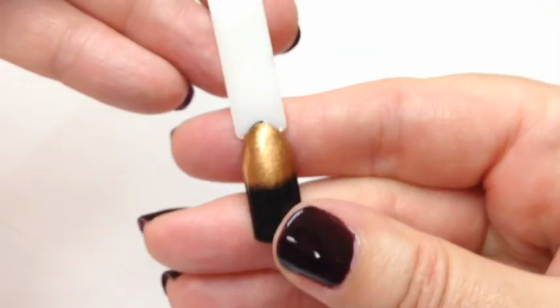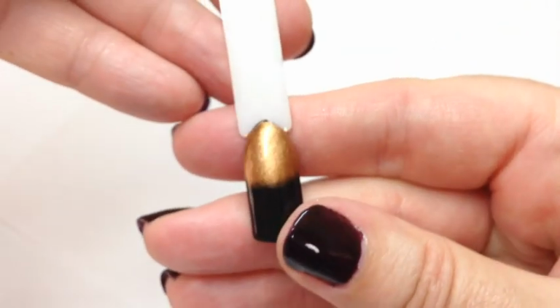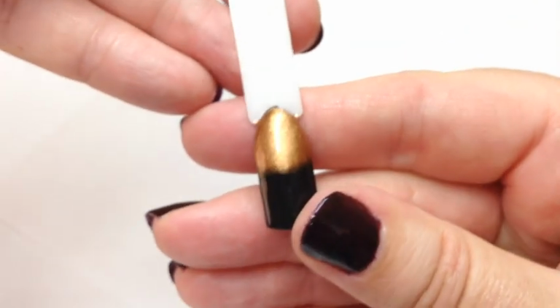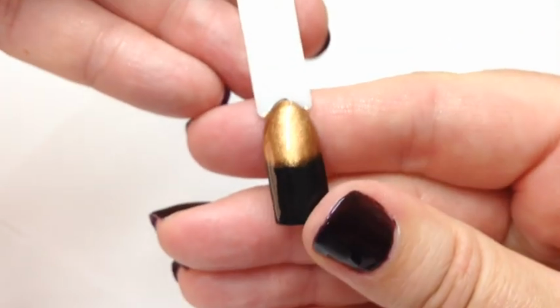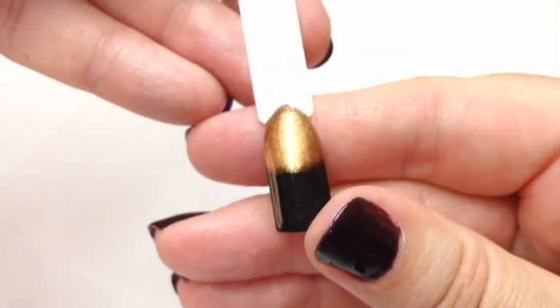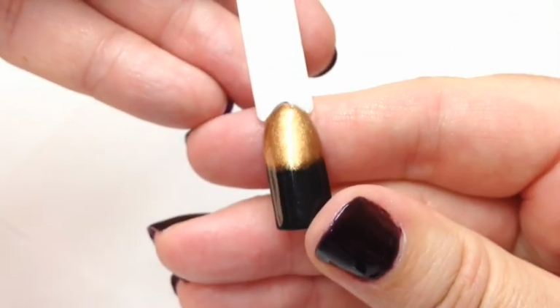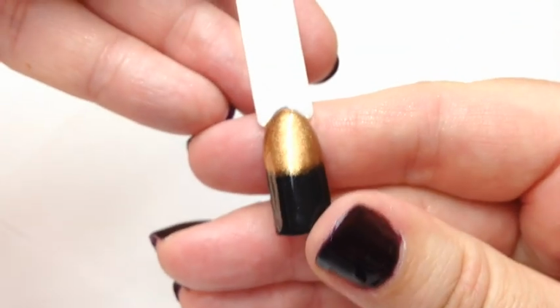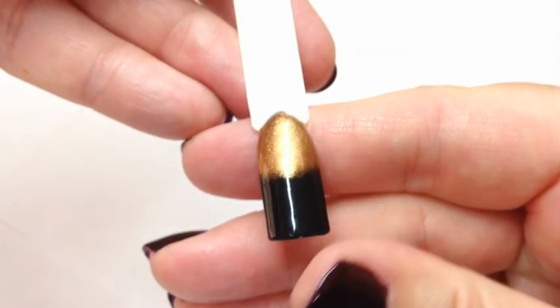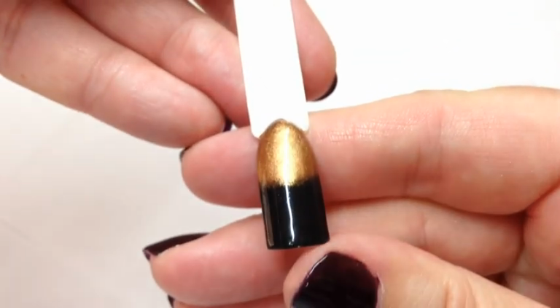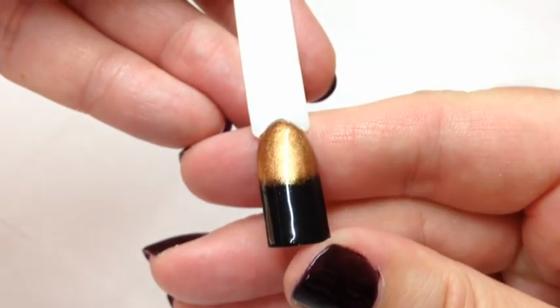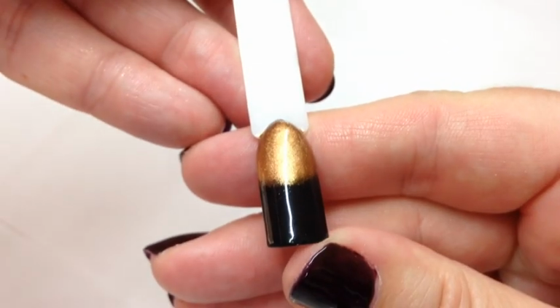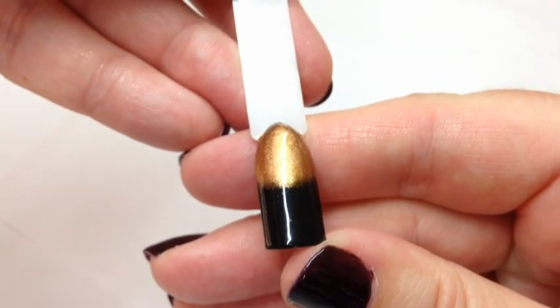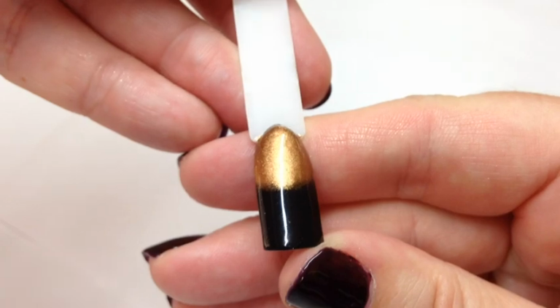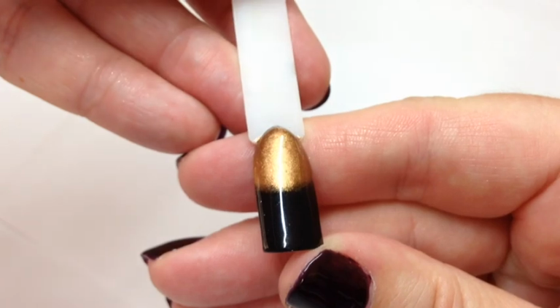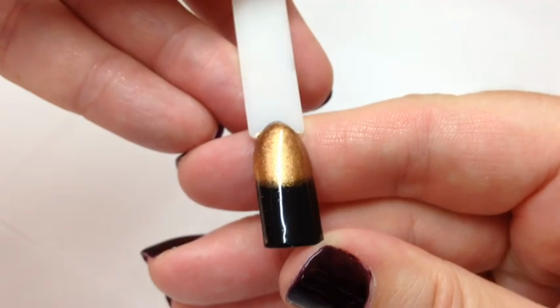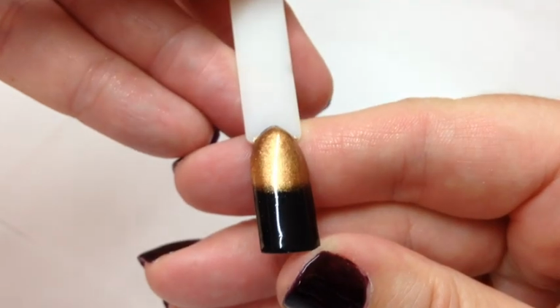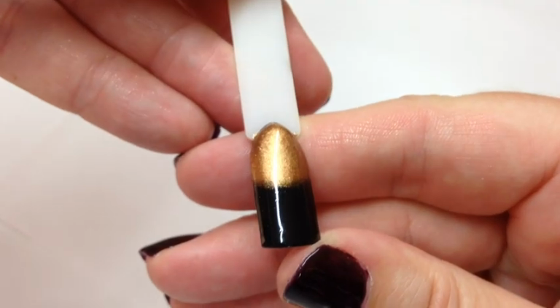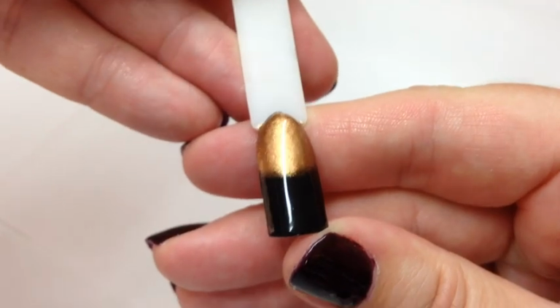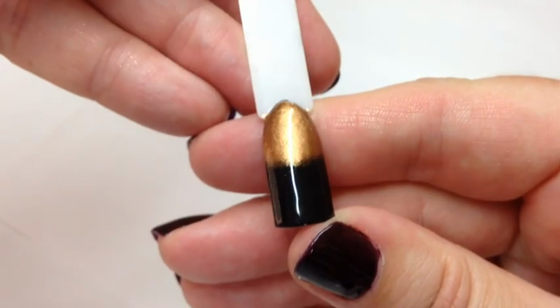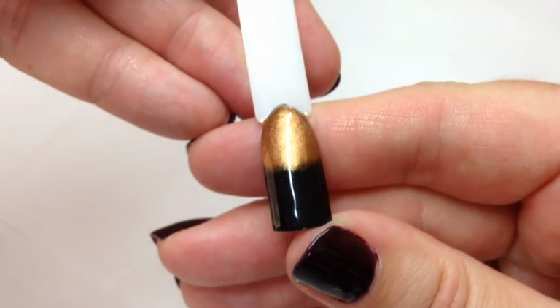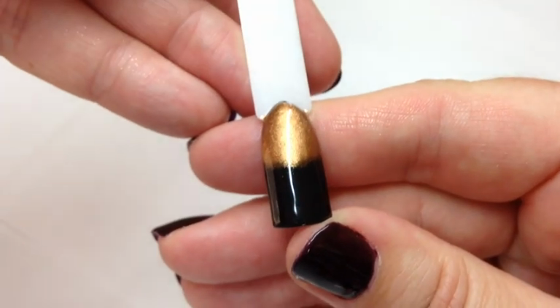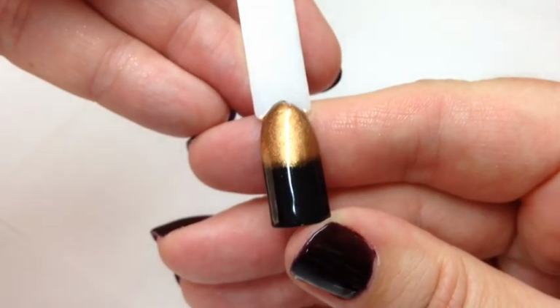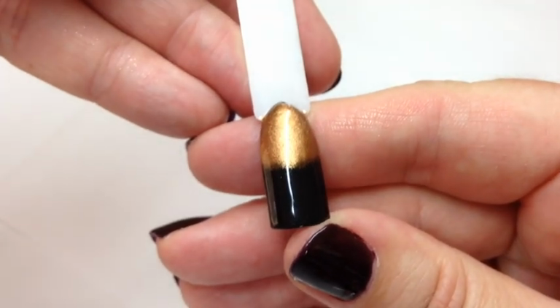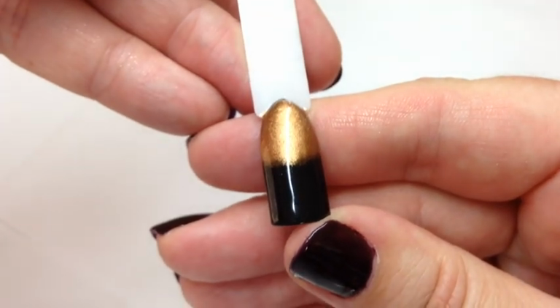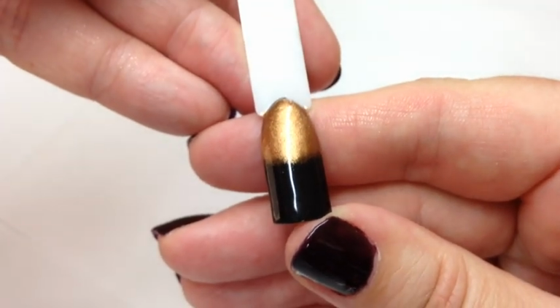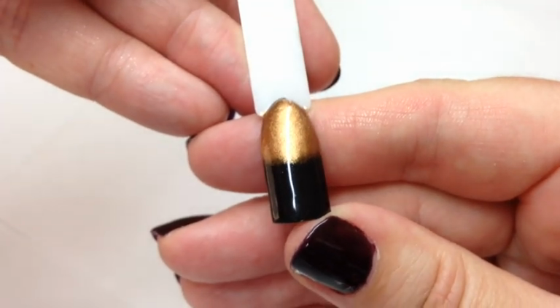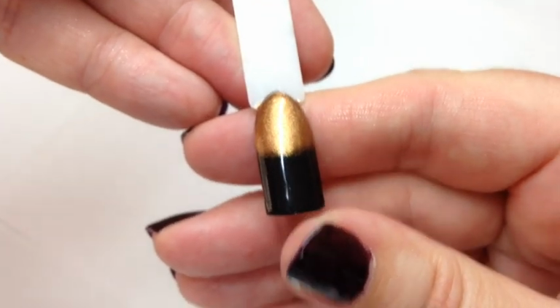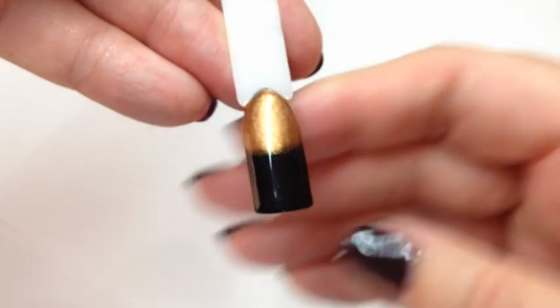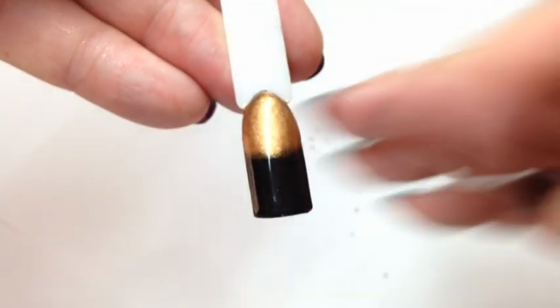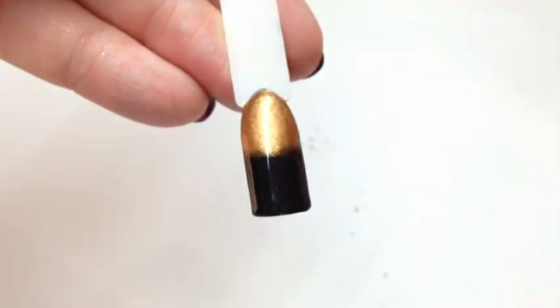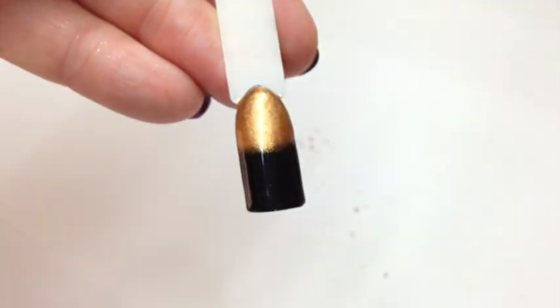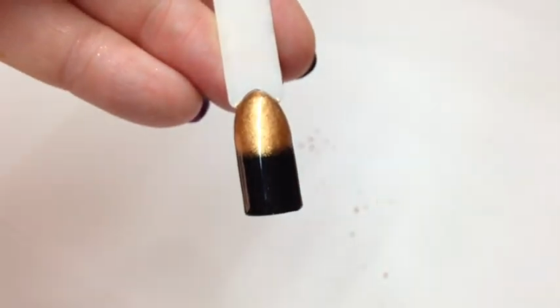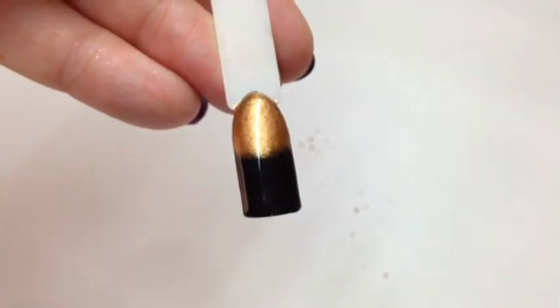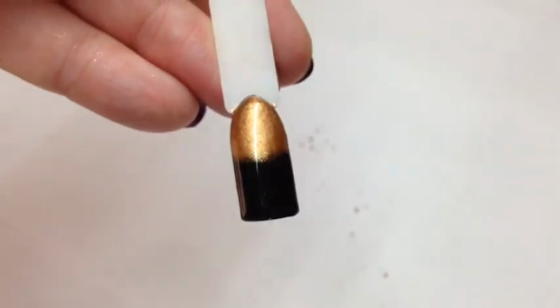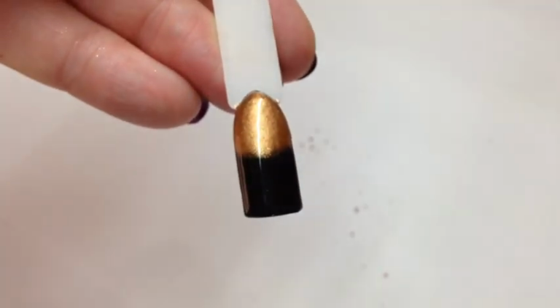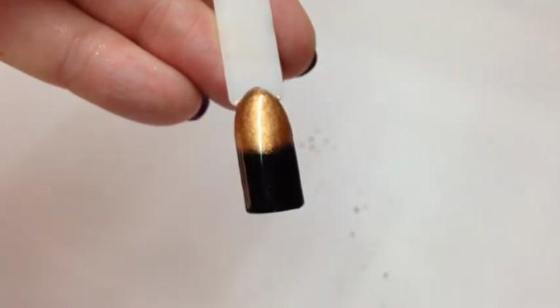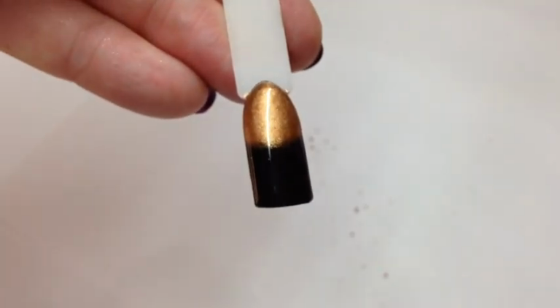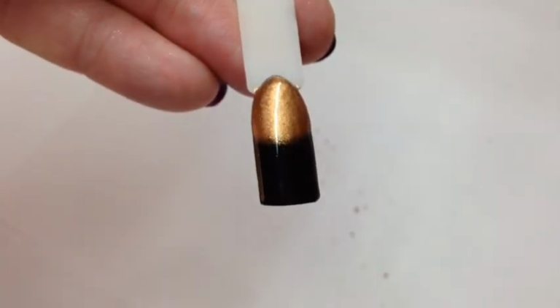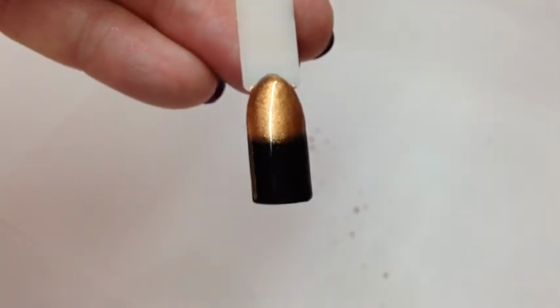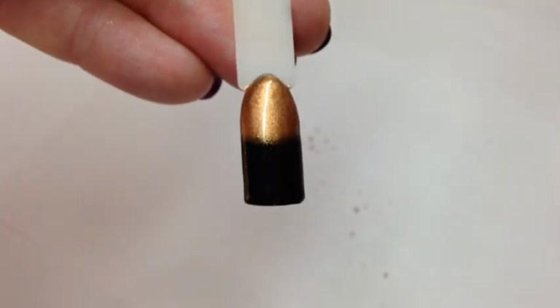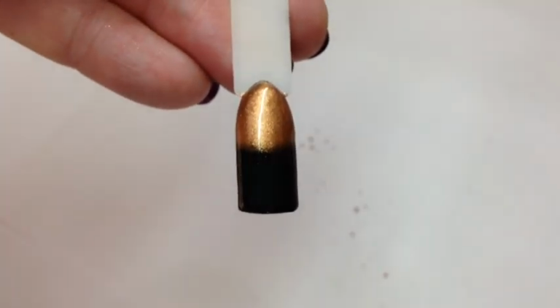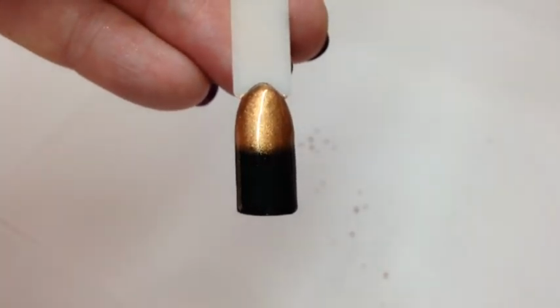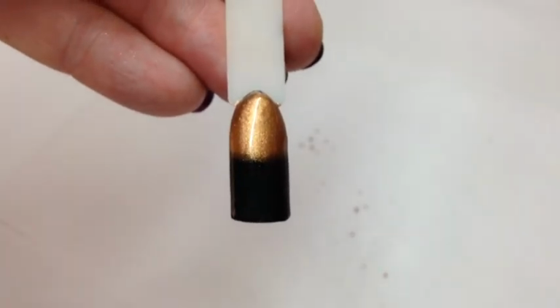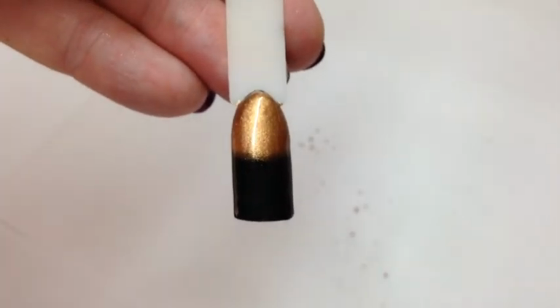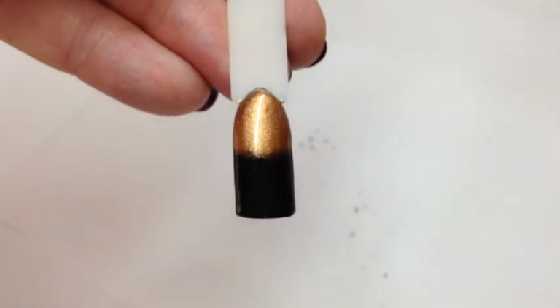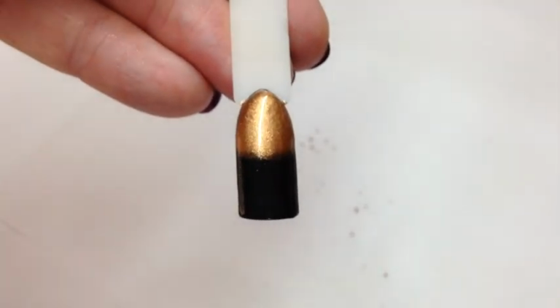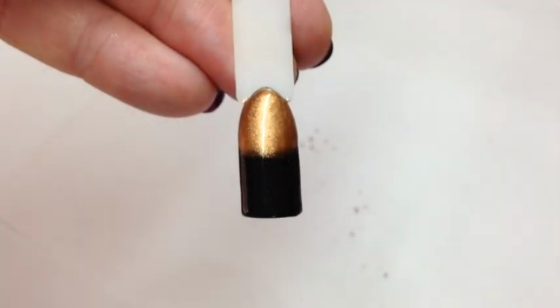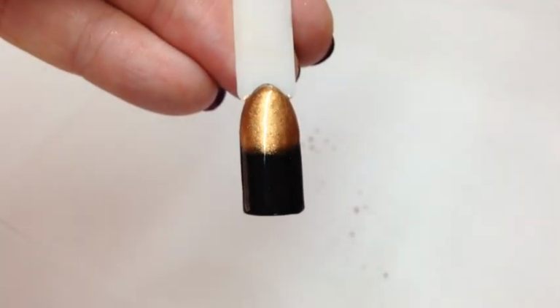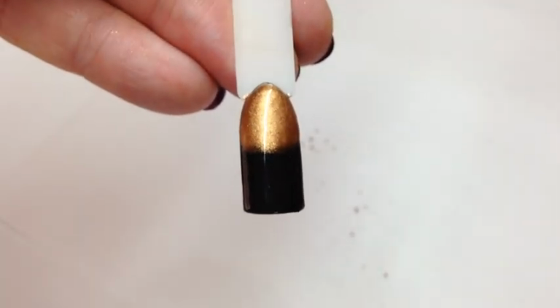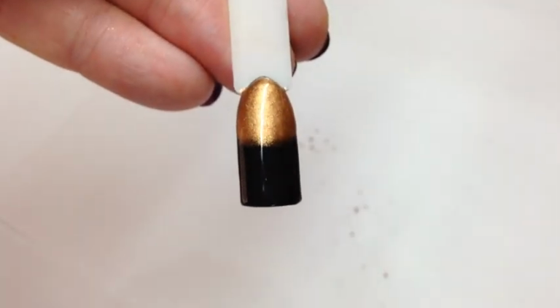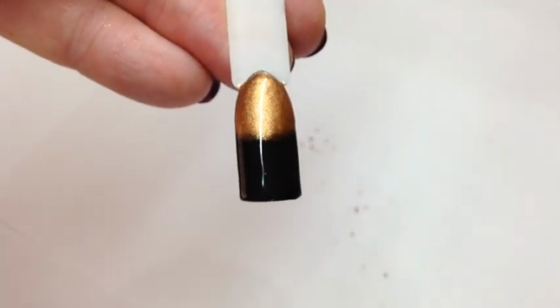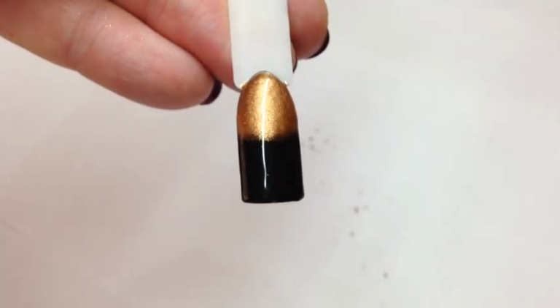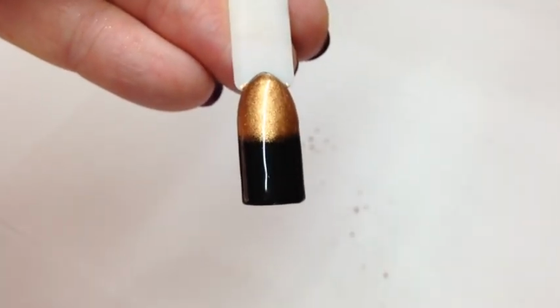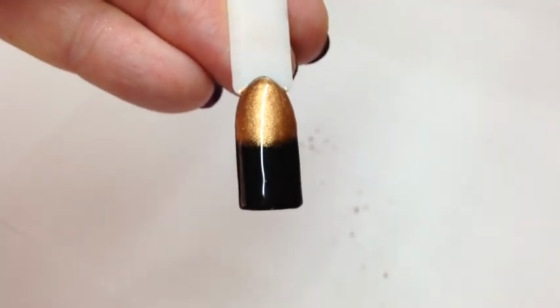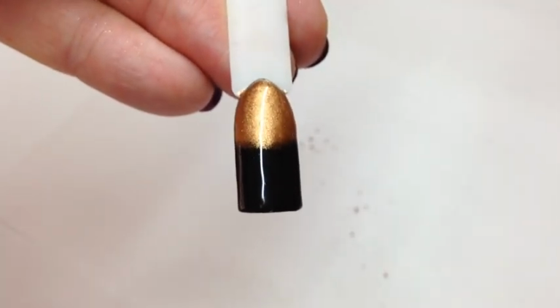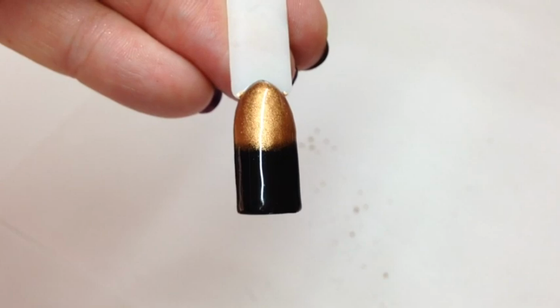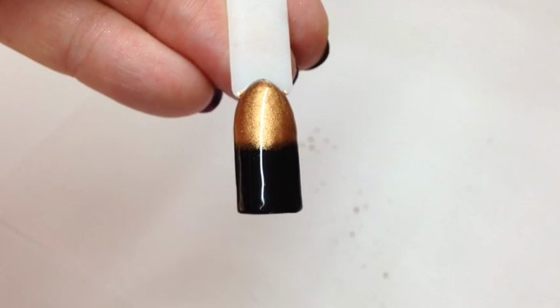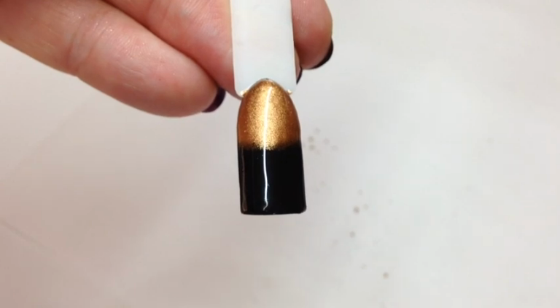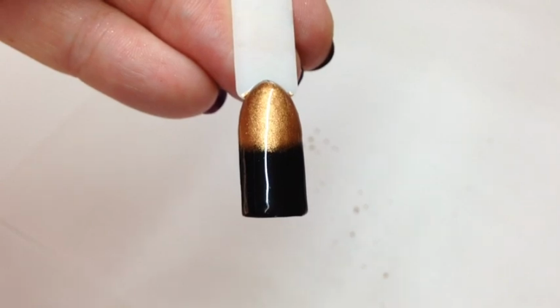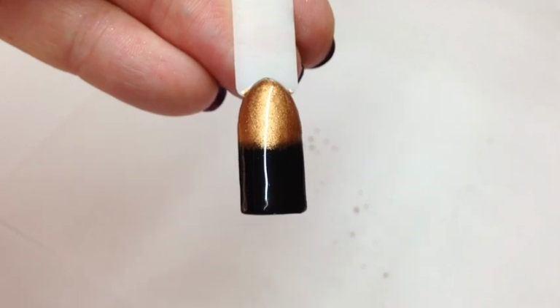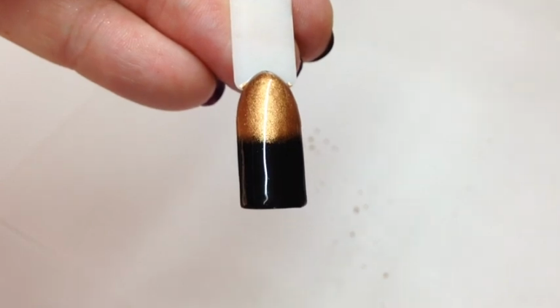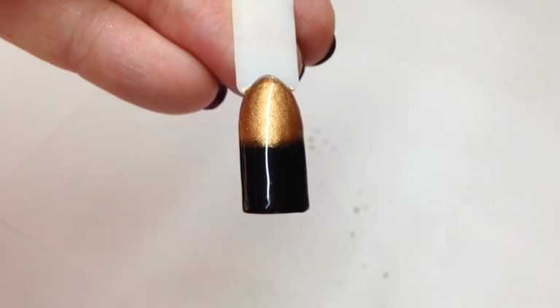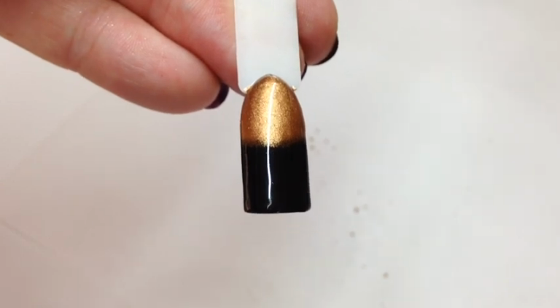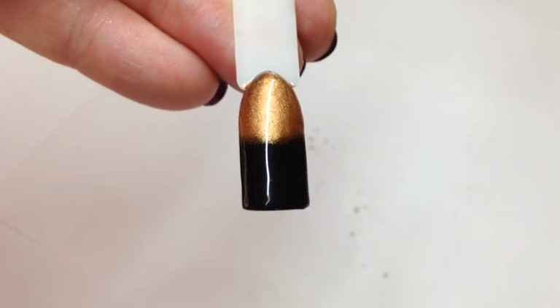I hope this helps you — just a nice simple nail art look. If you like the video please give me a thumbs up and subscribe to my channel if you haven't already. Thank you, bye!